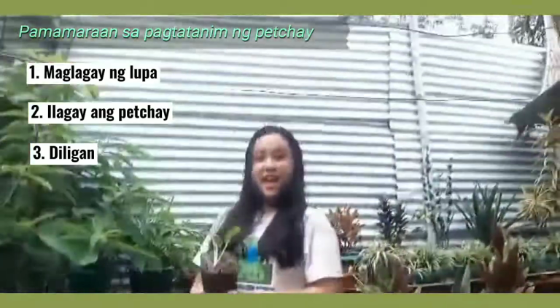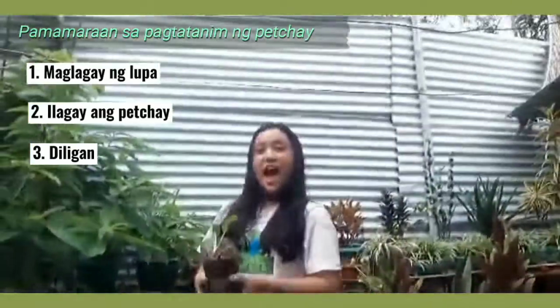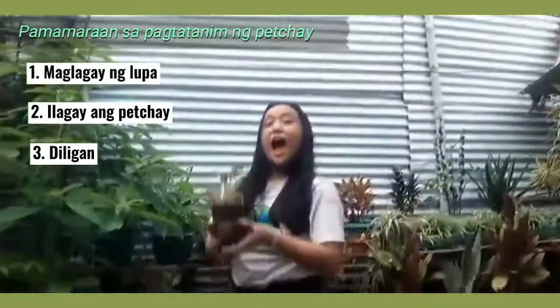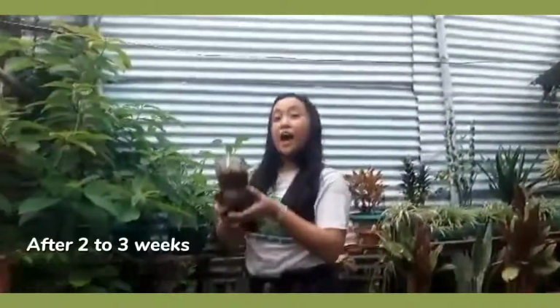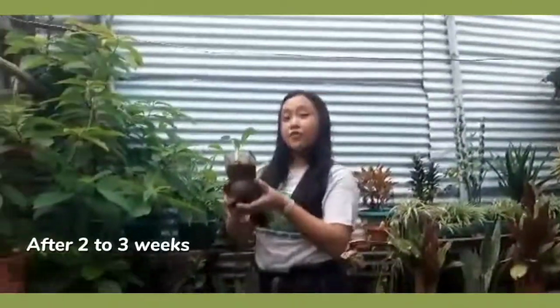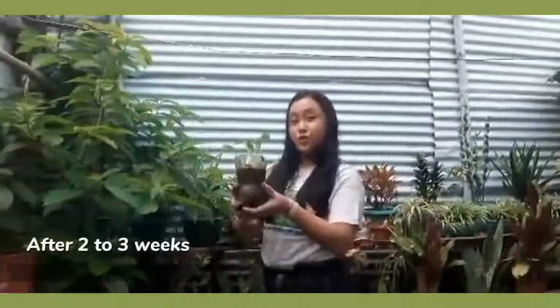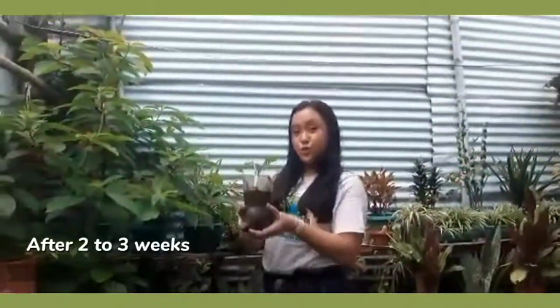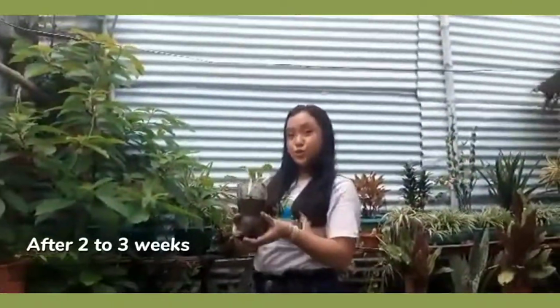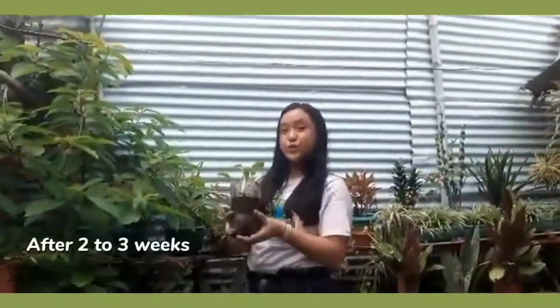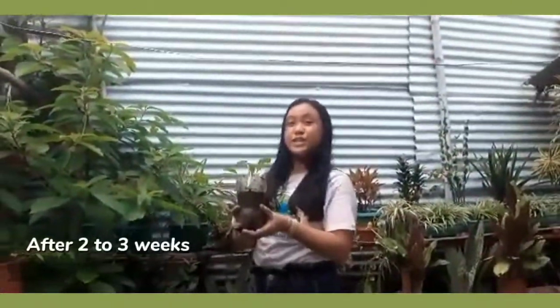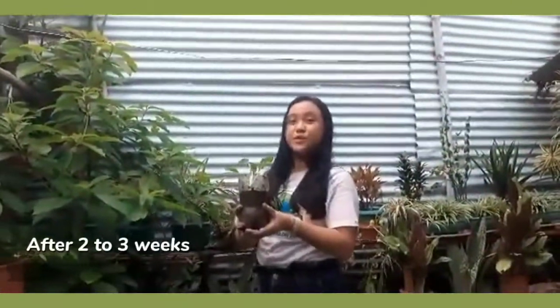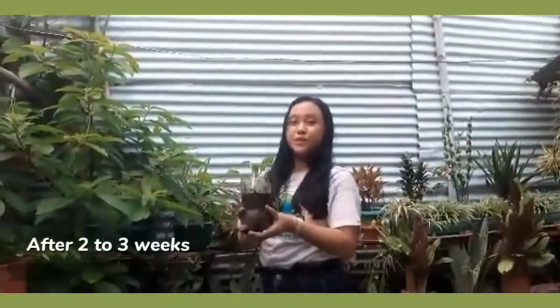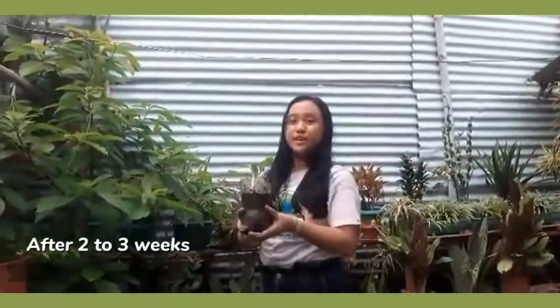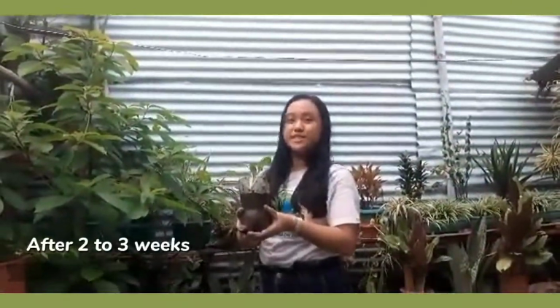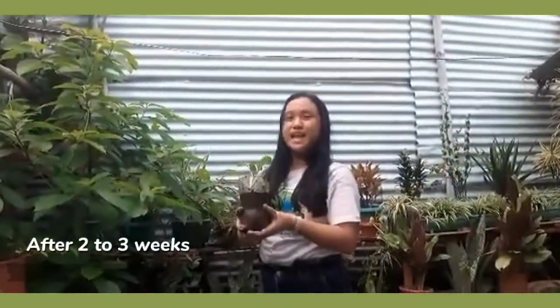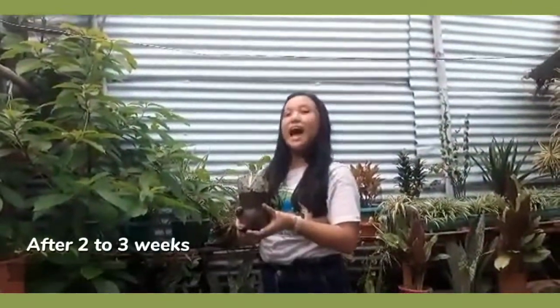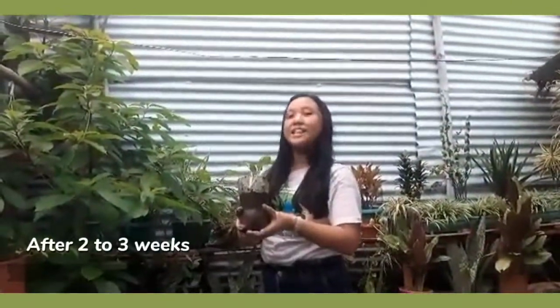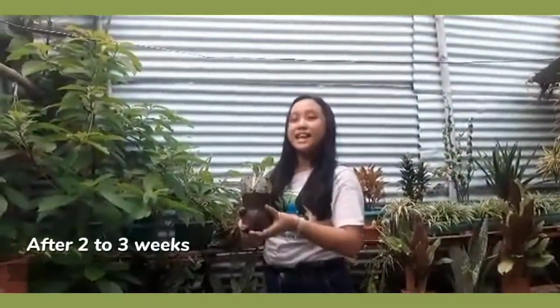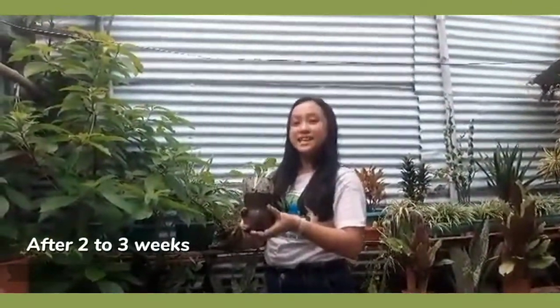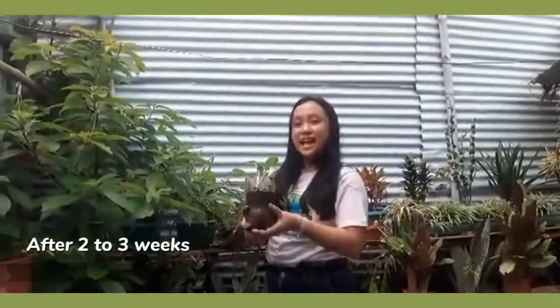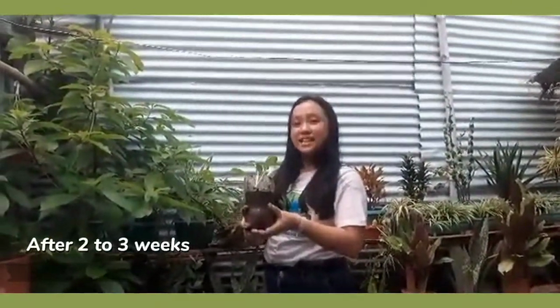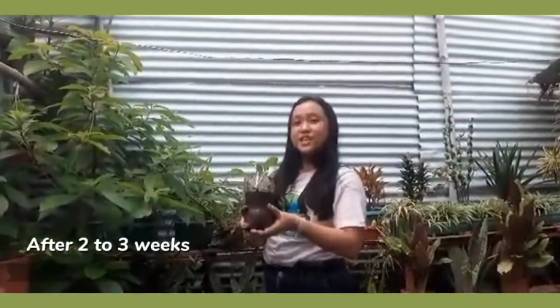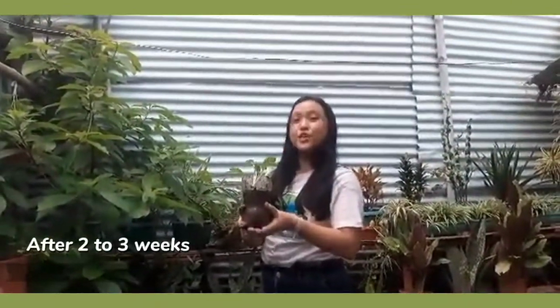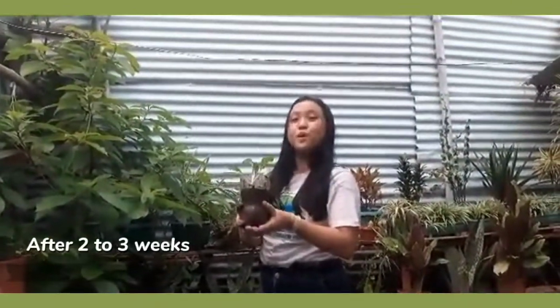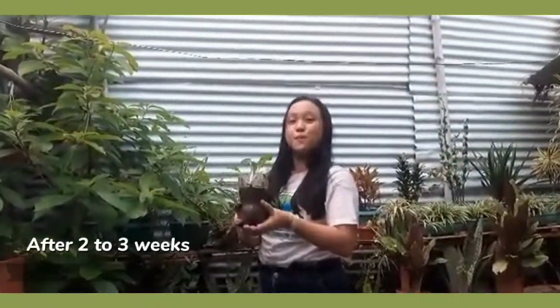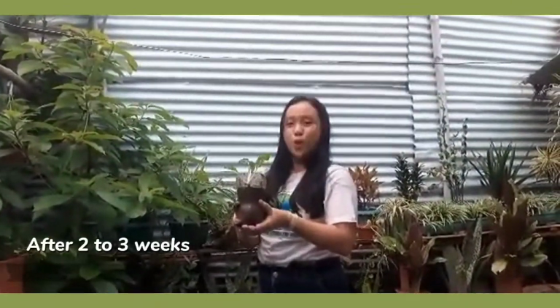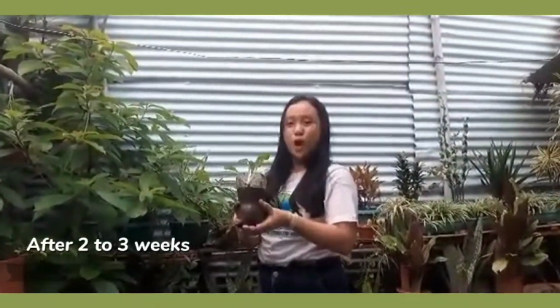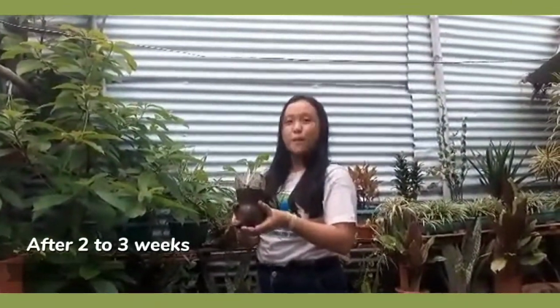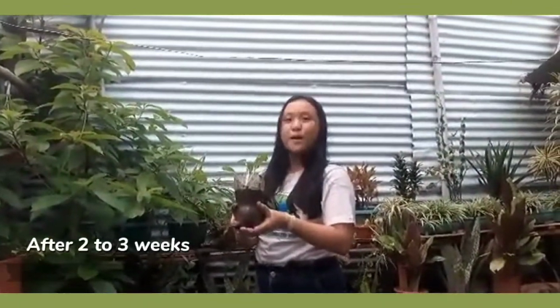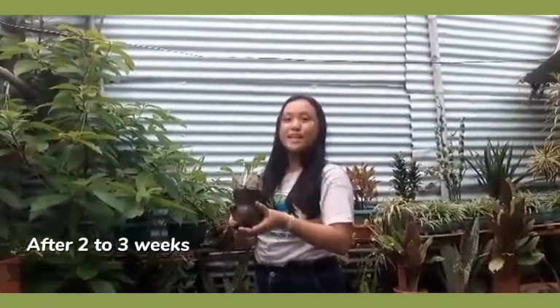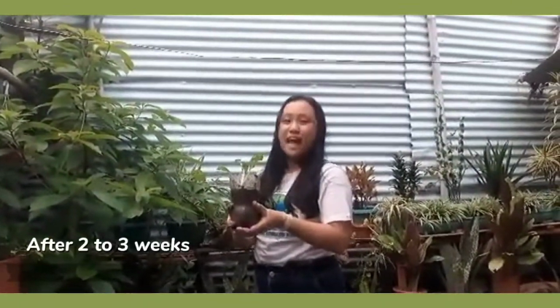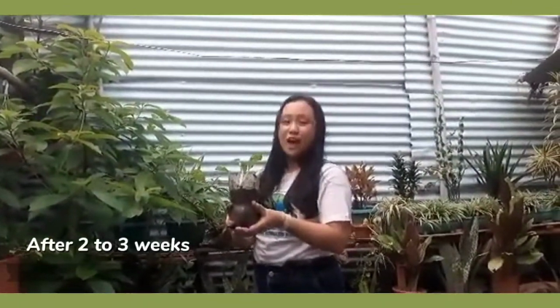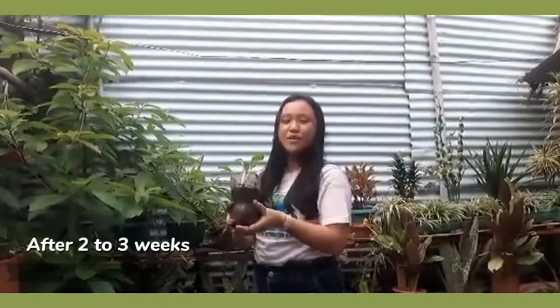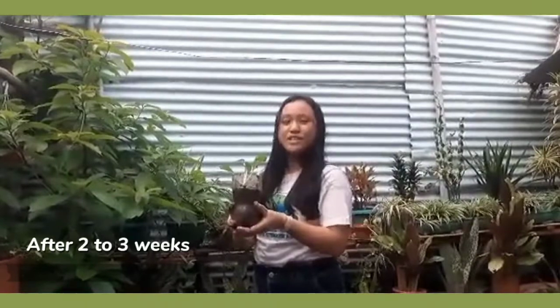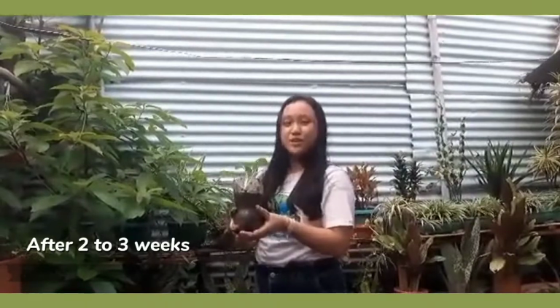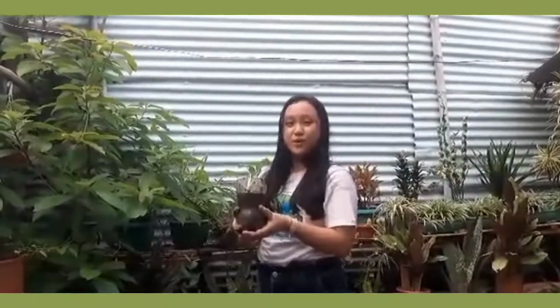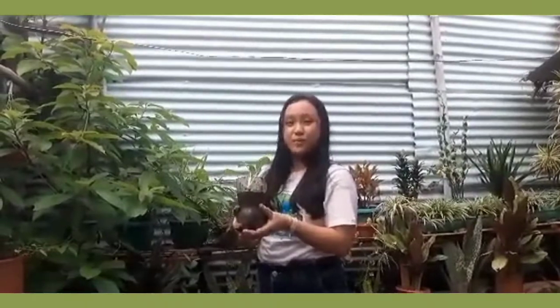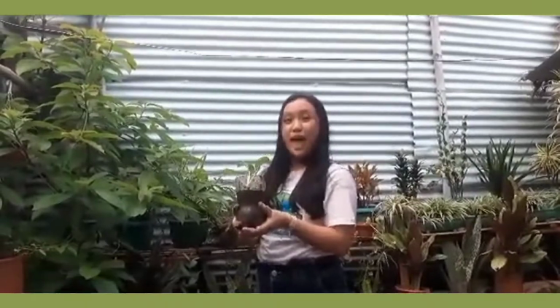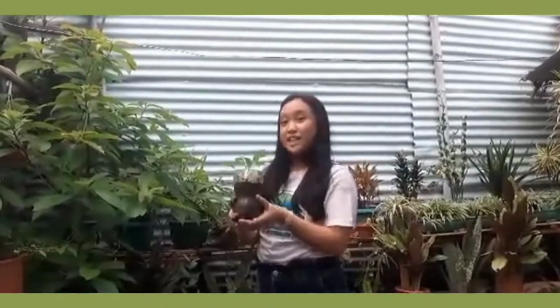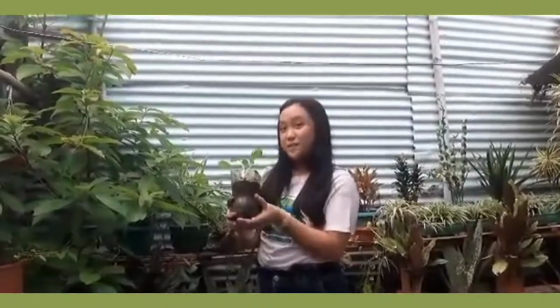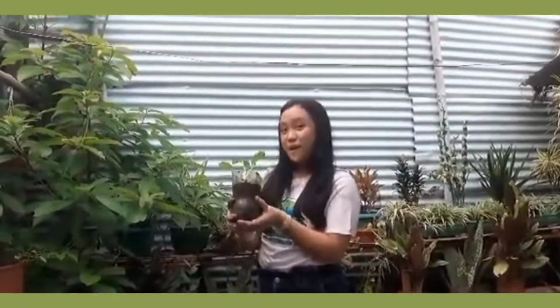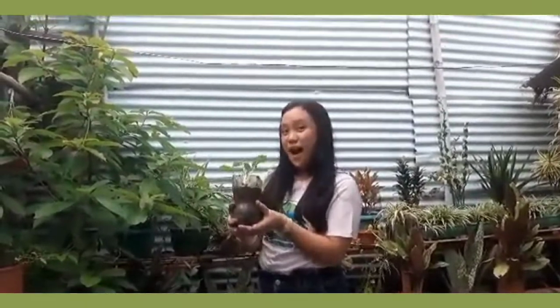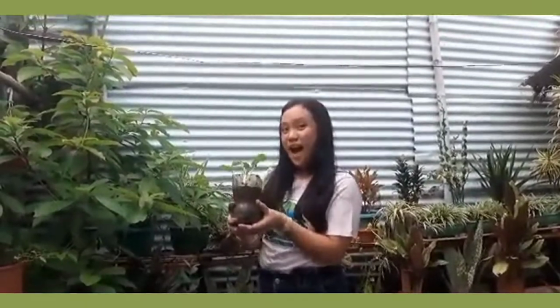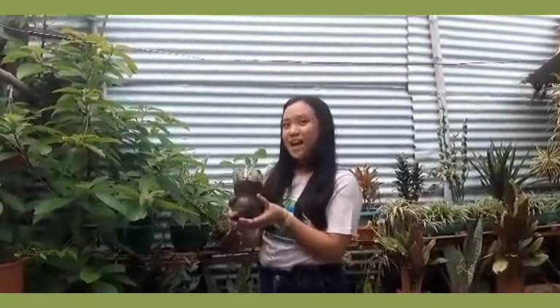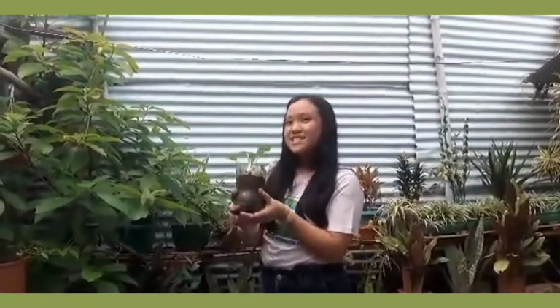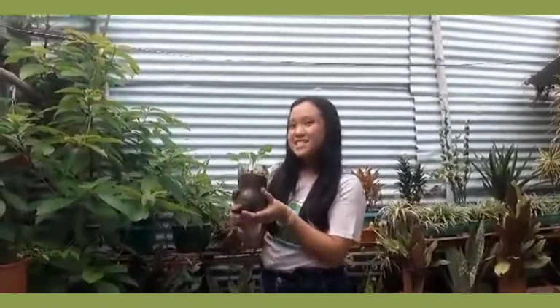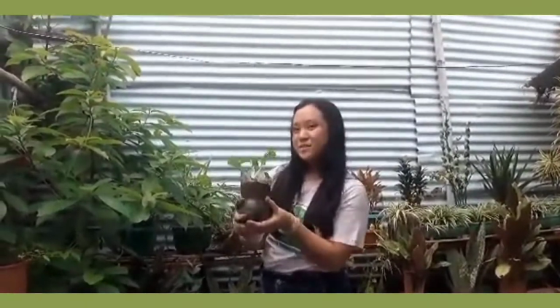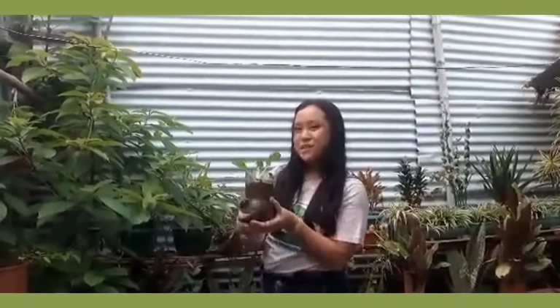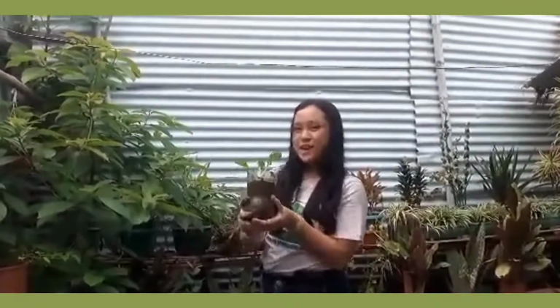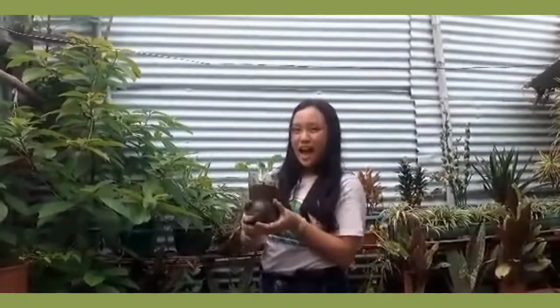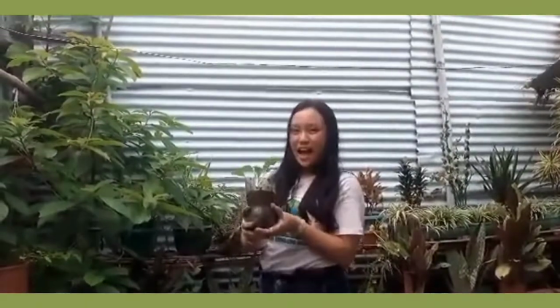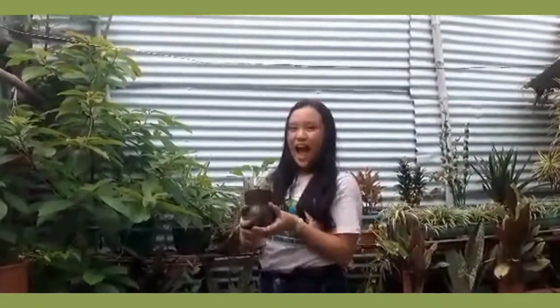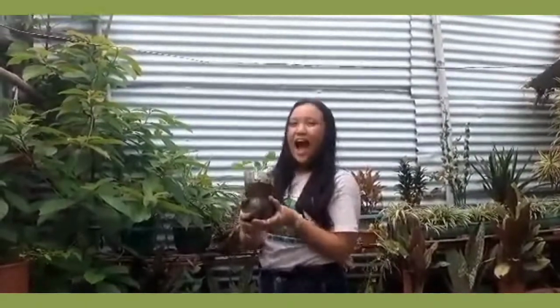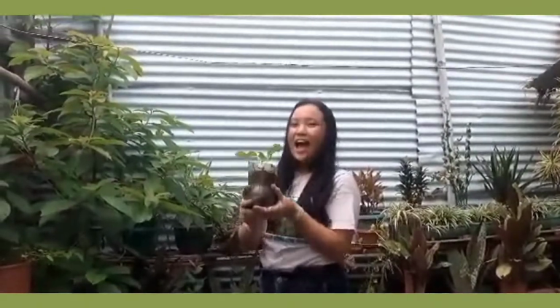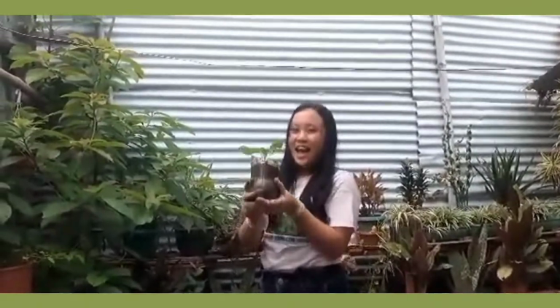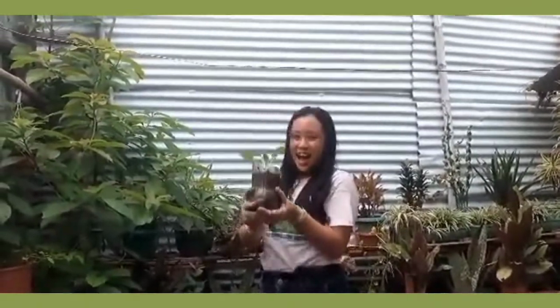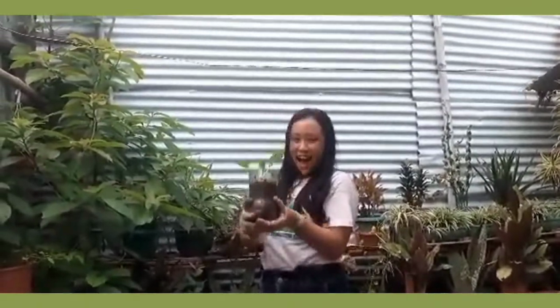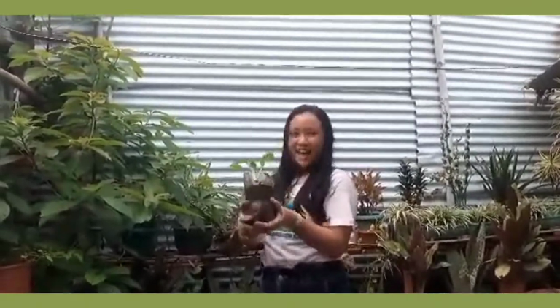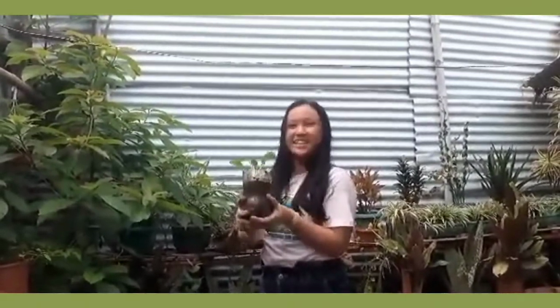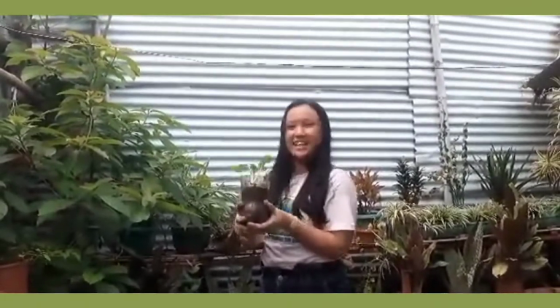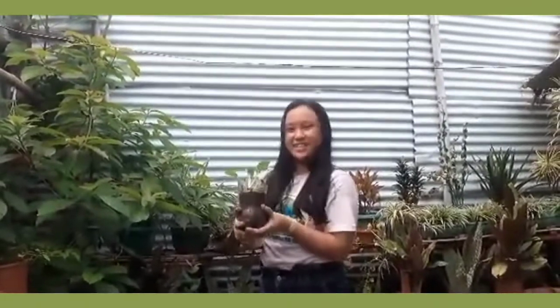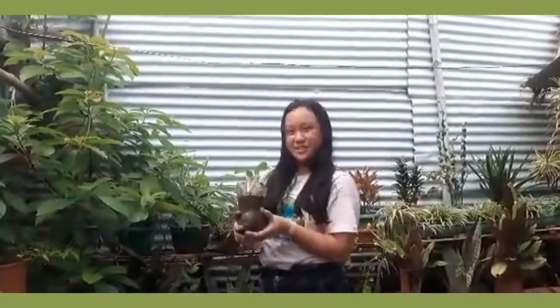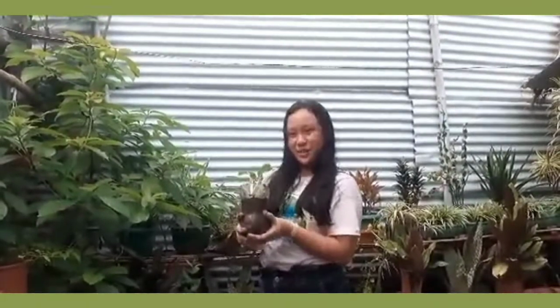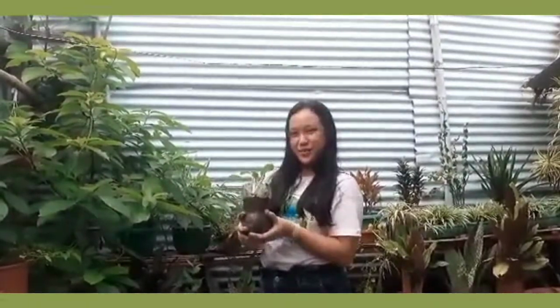After 2 to 3 weeks, antayin natin lumago ang mga dahon. Diba? Simple lang, kayang-kaya natin ito.